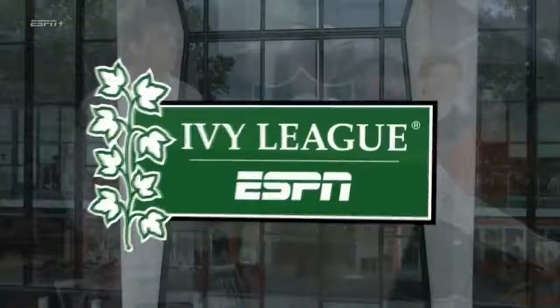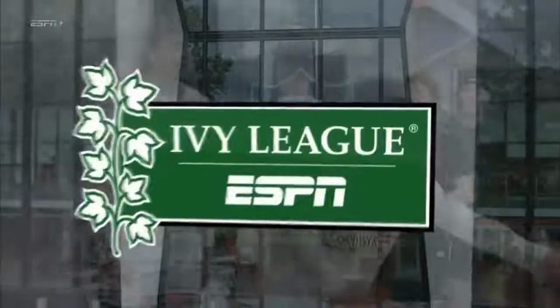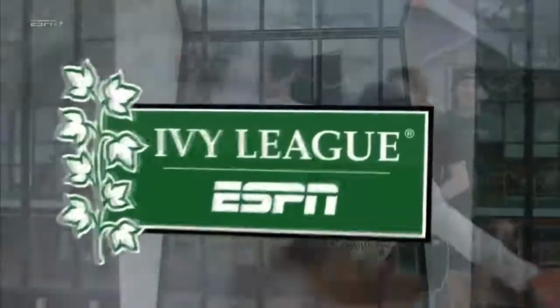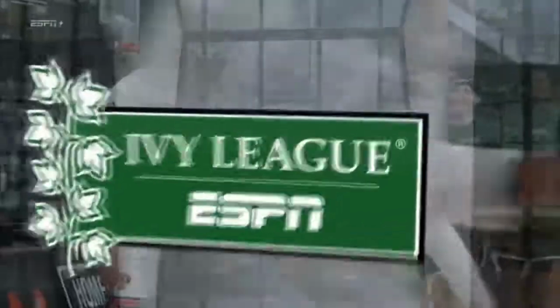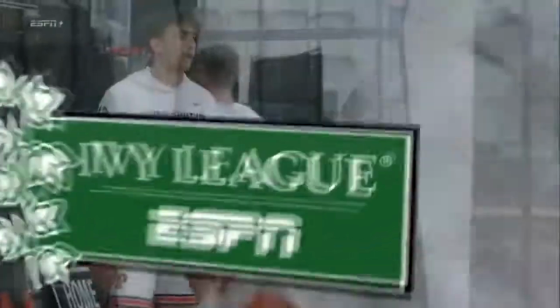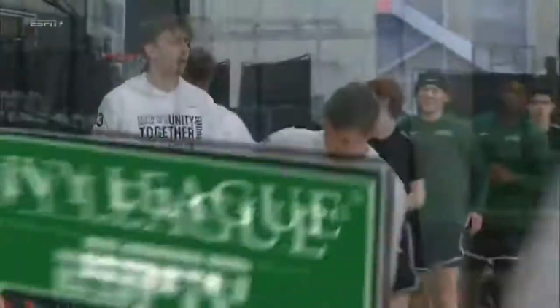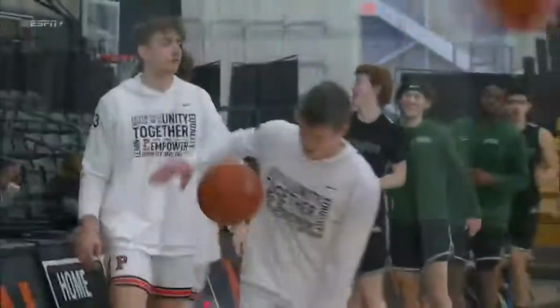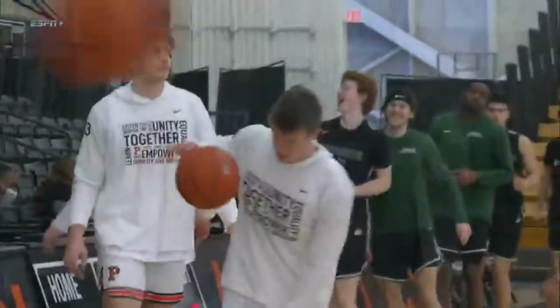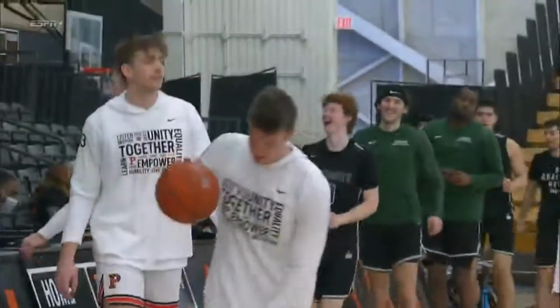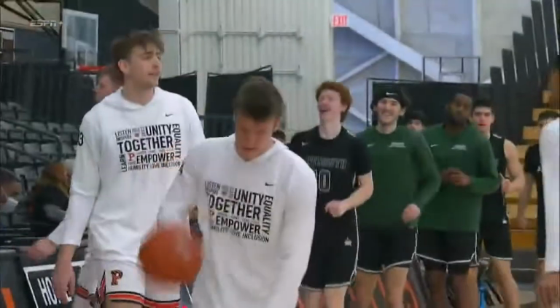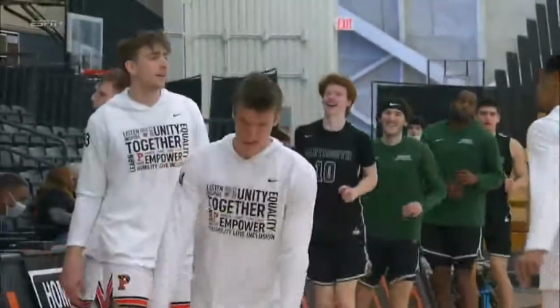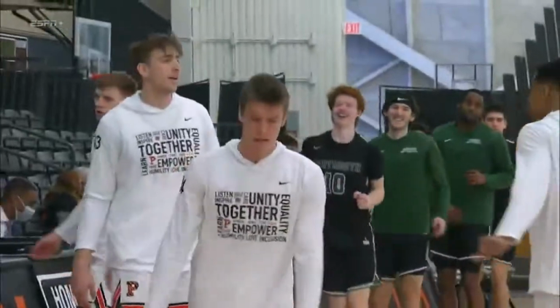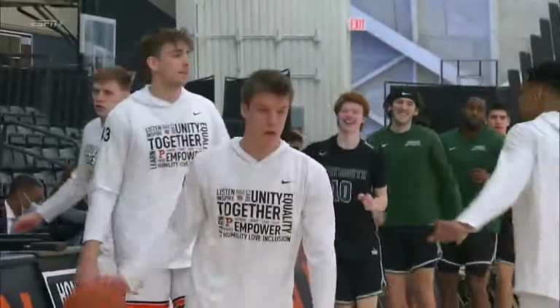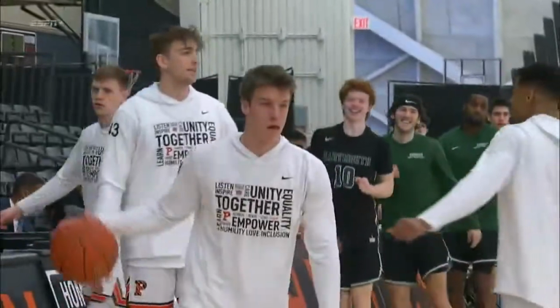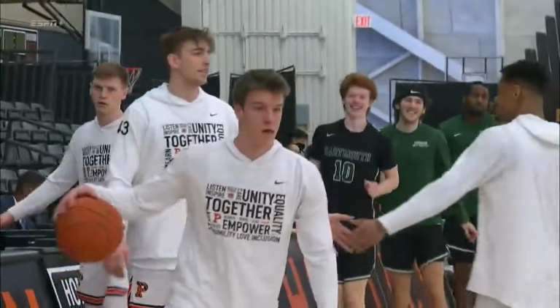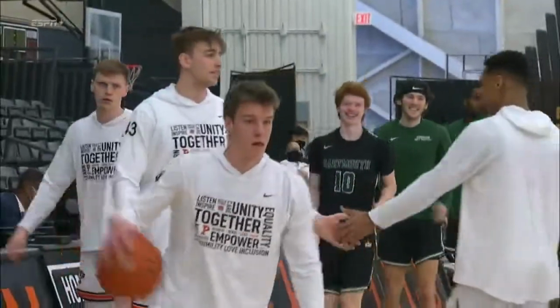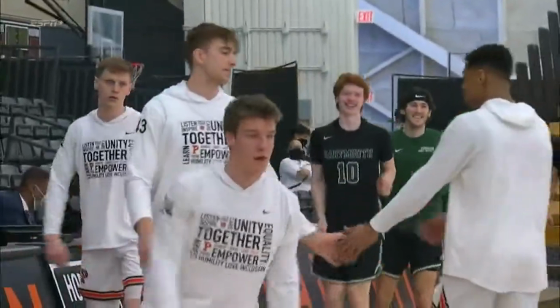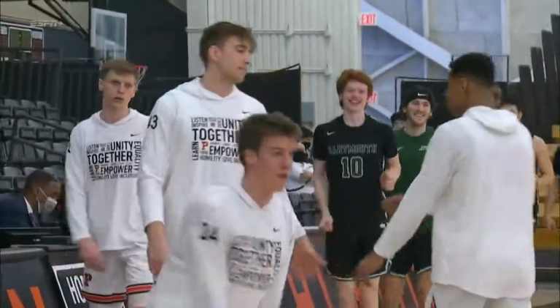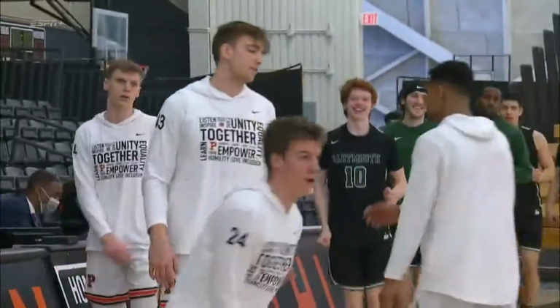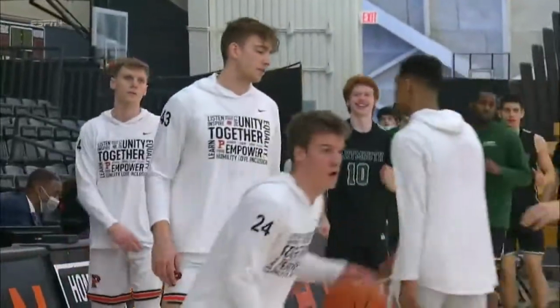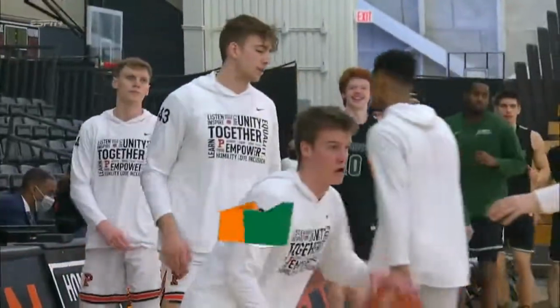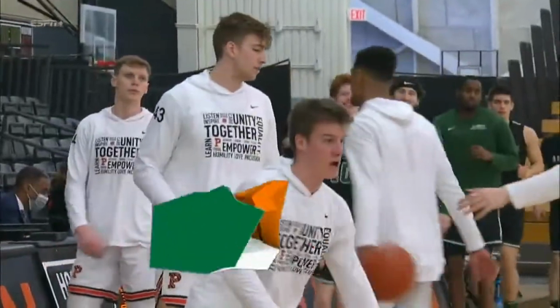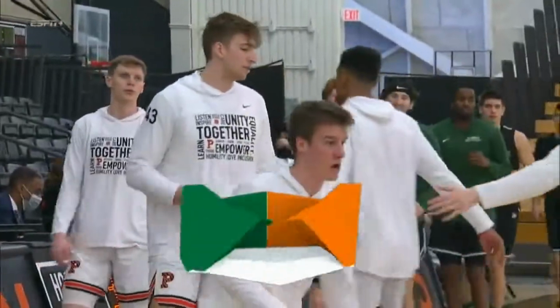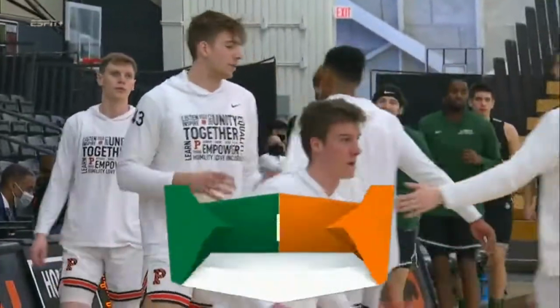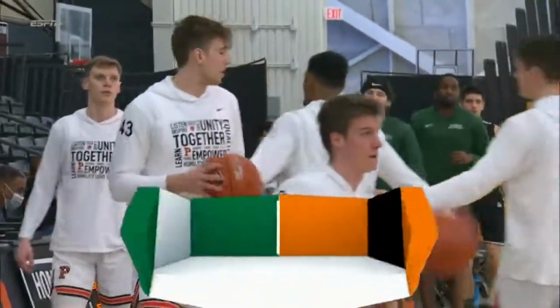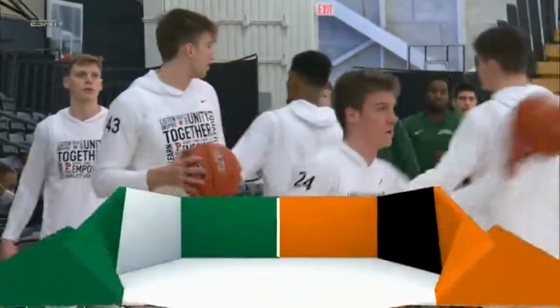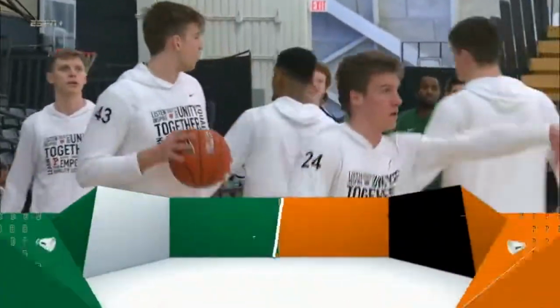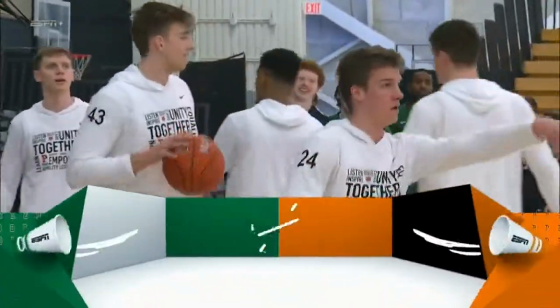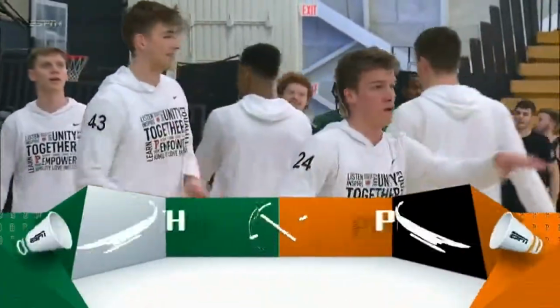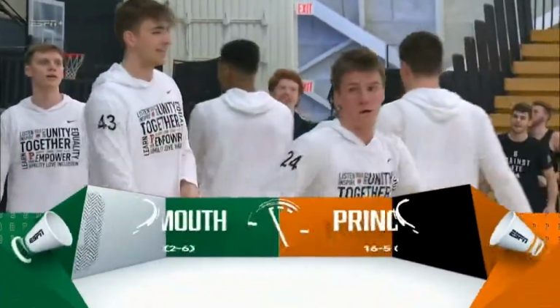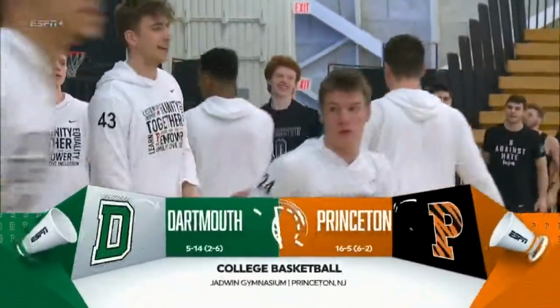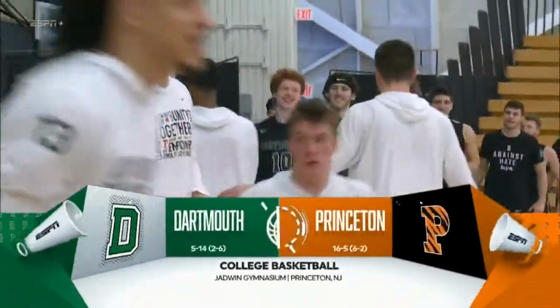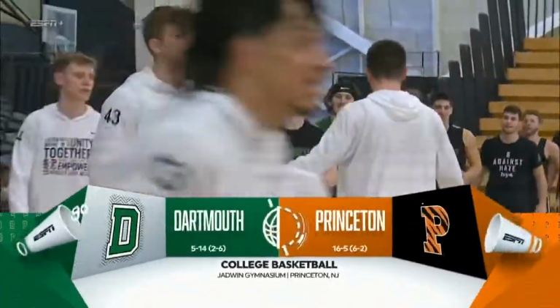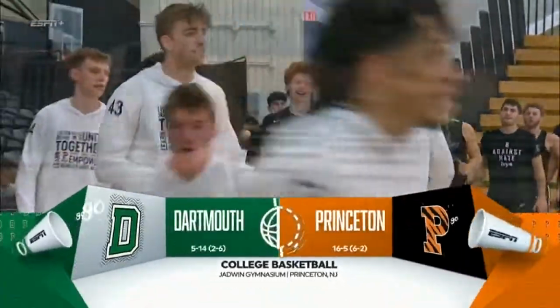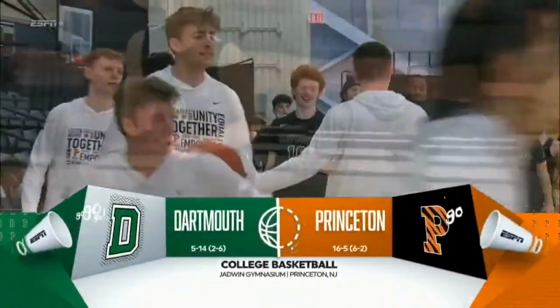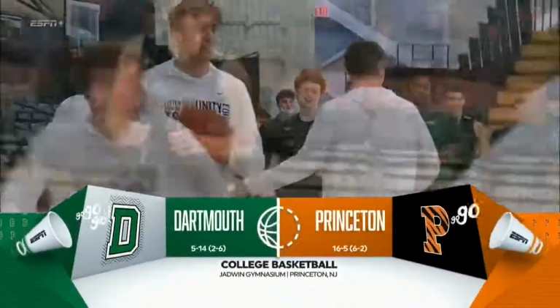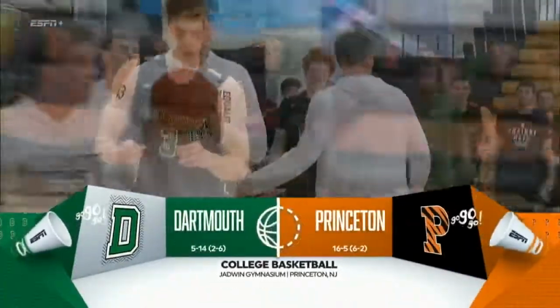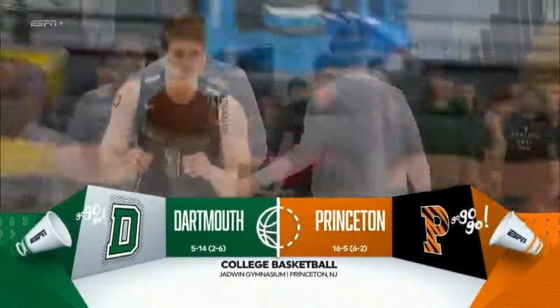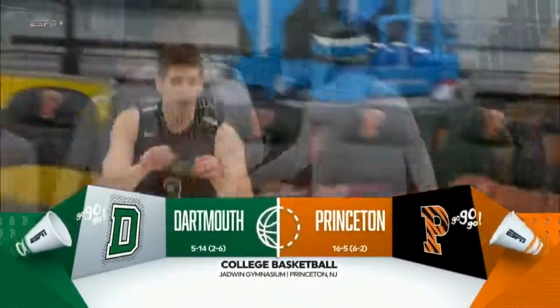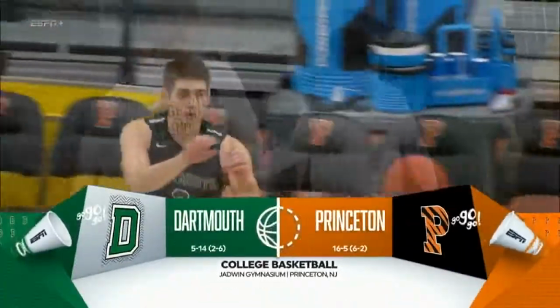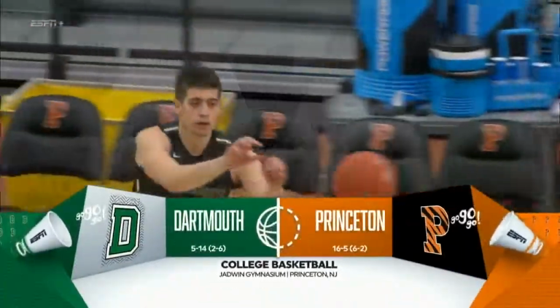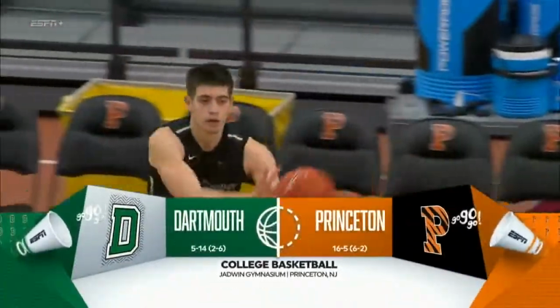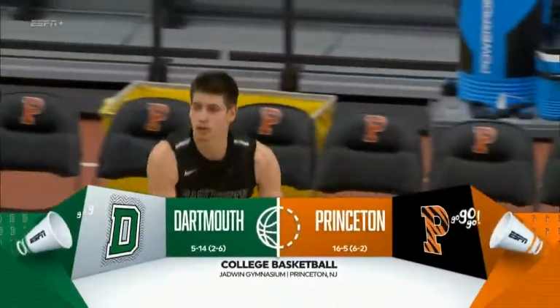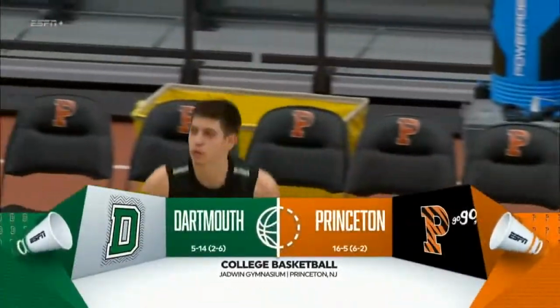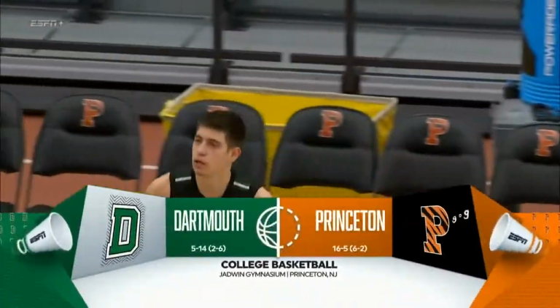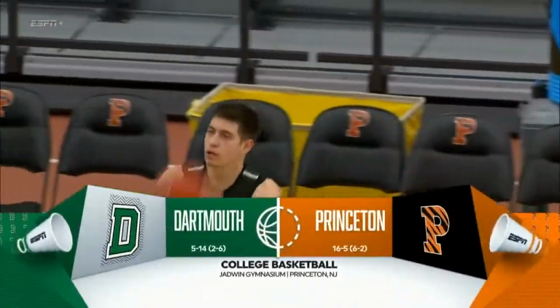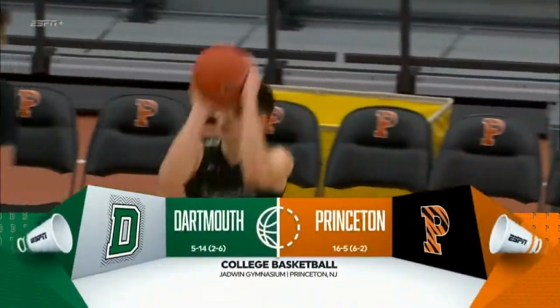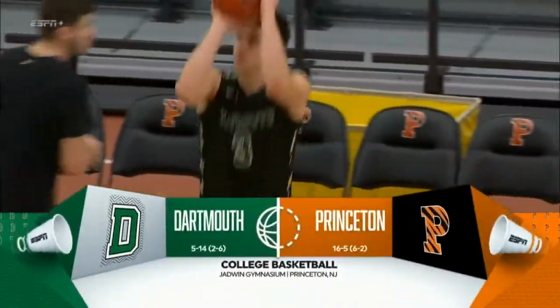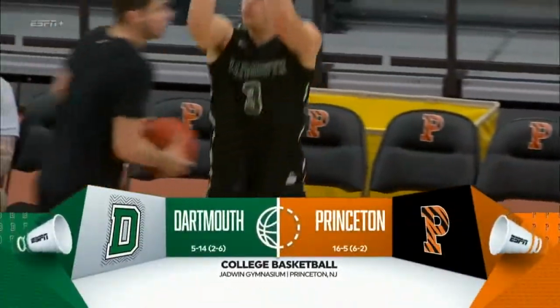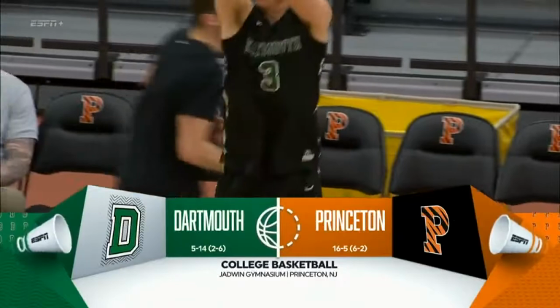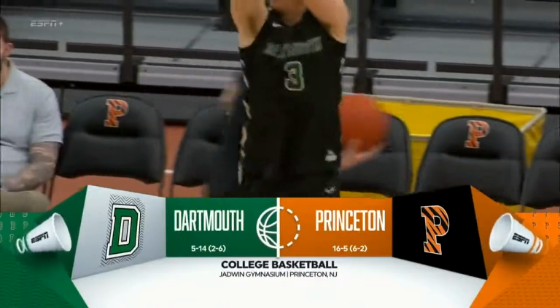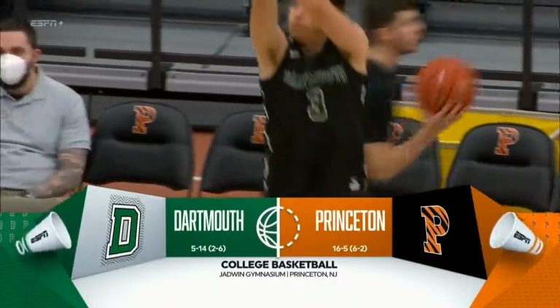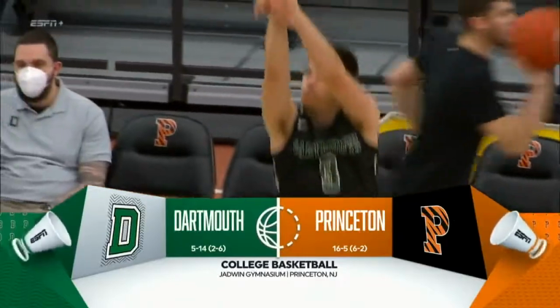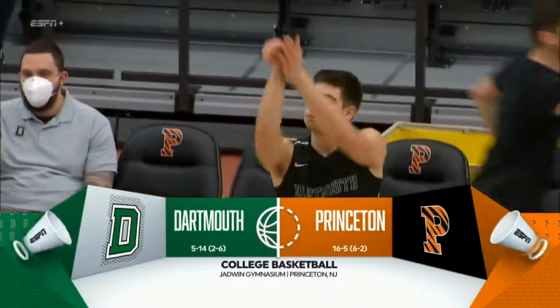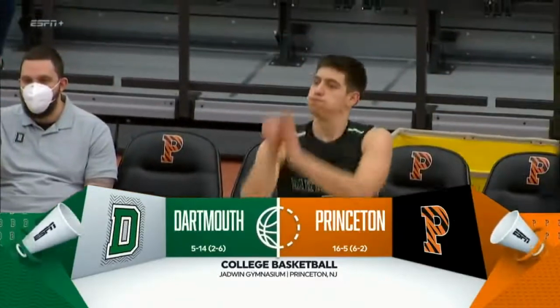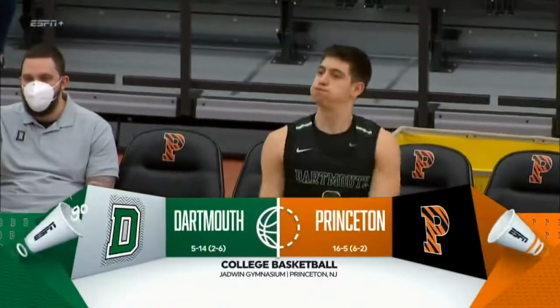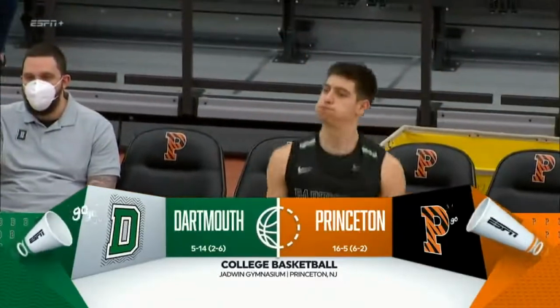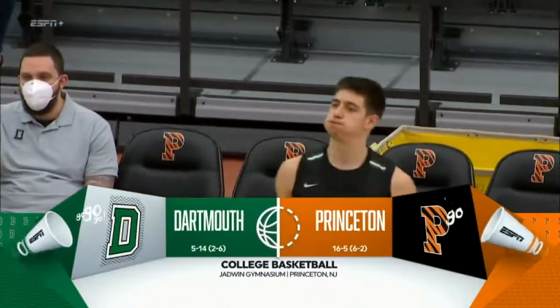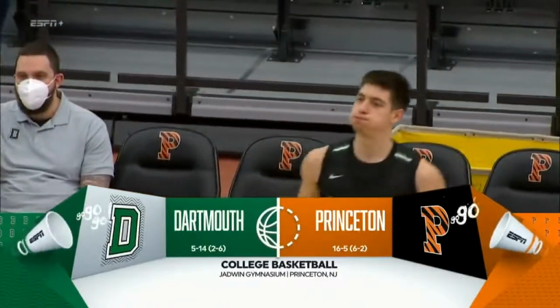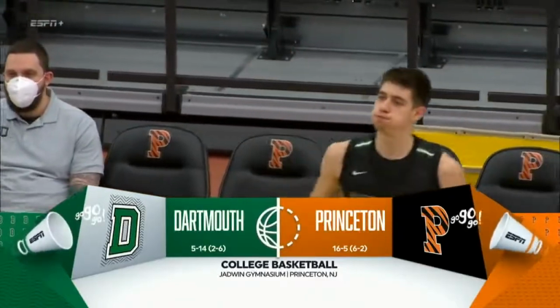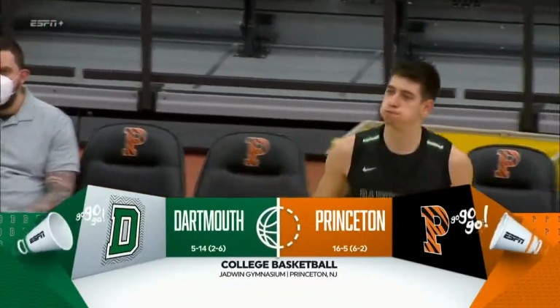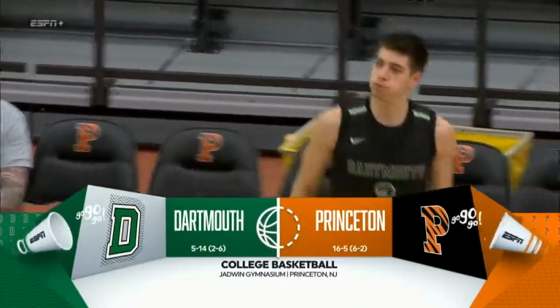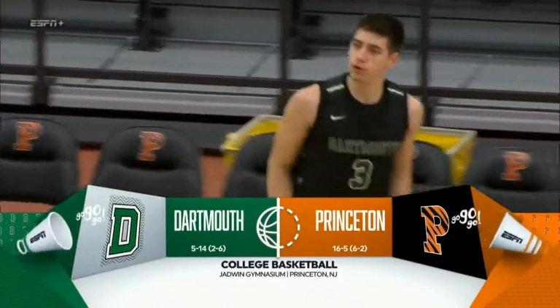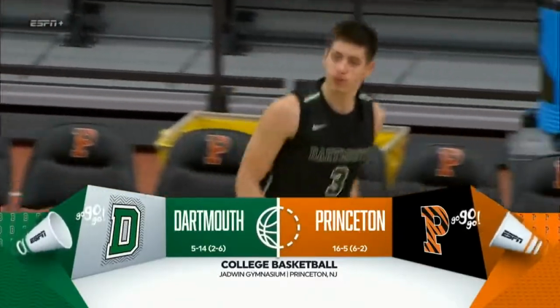The Princeton Tigers host the Dartmouth Big Green right here at Jadwin Gymnasium.